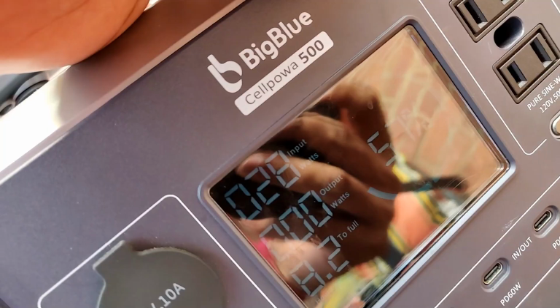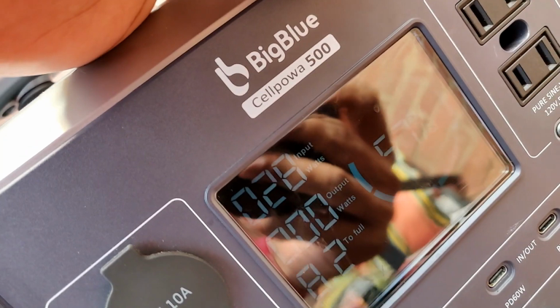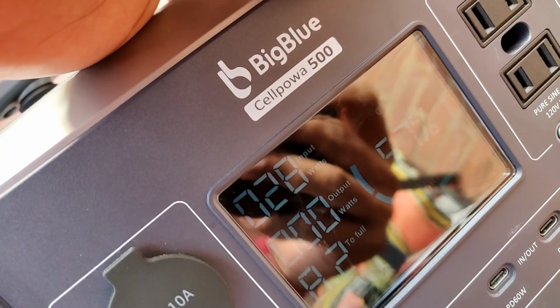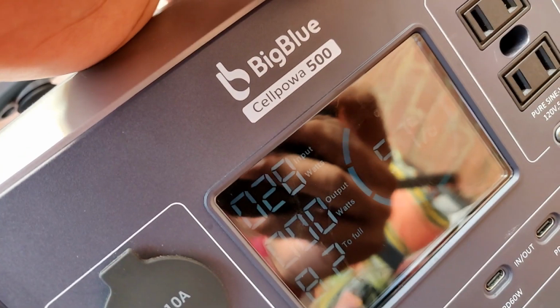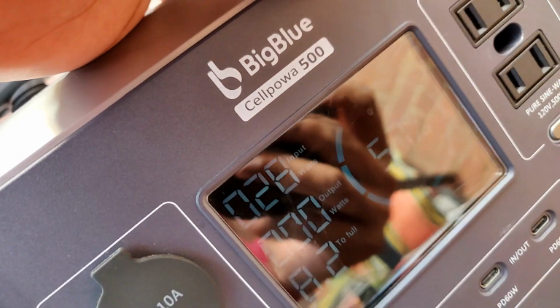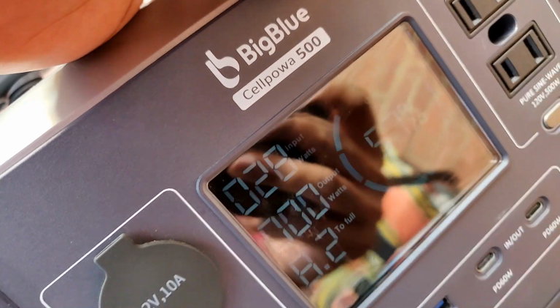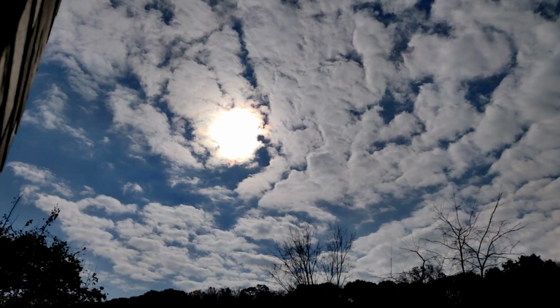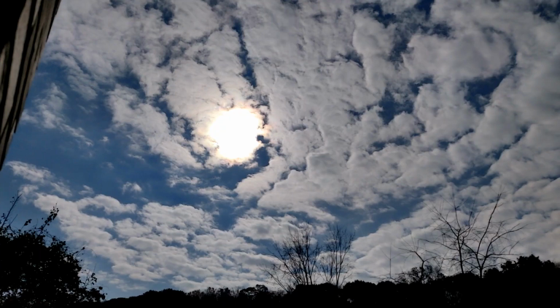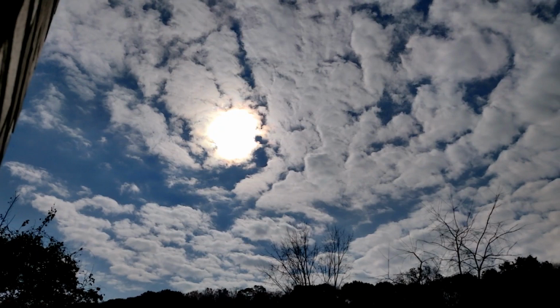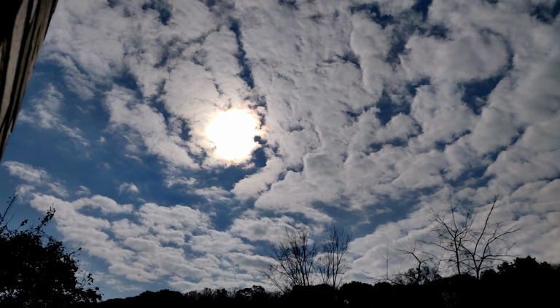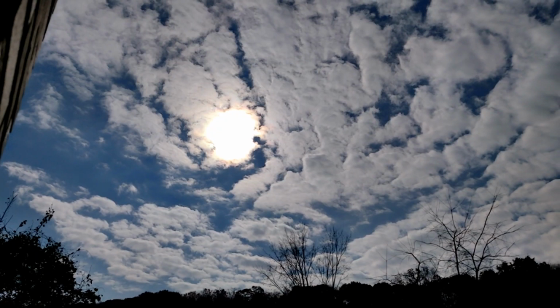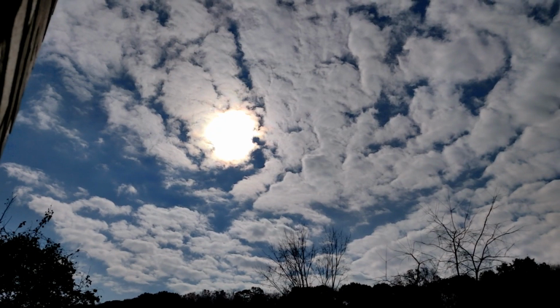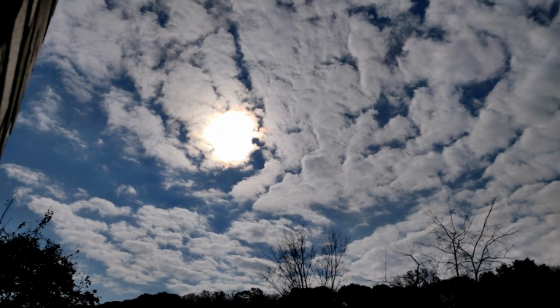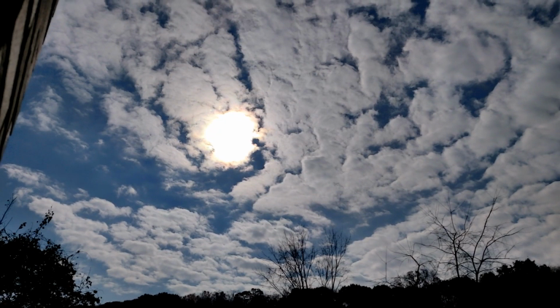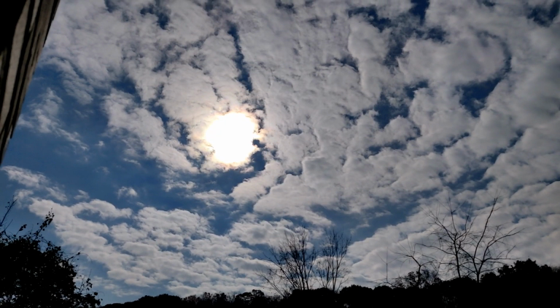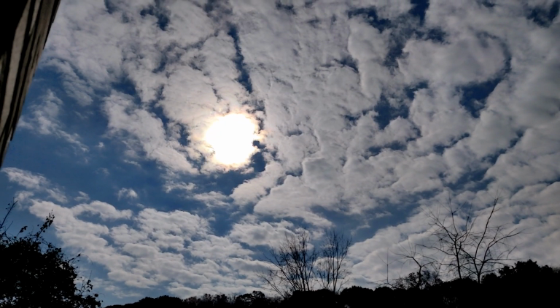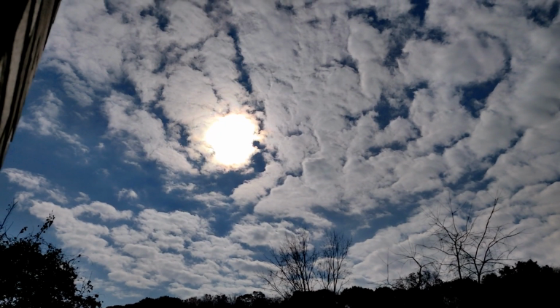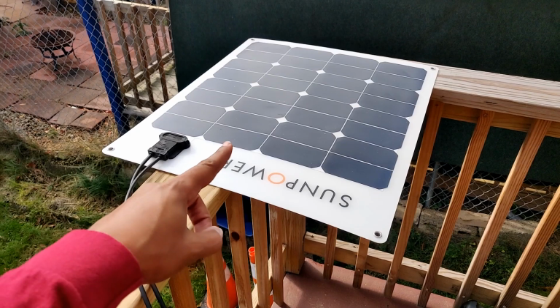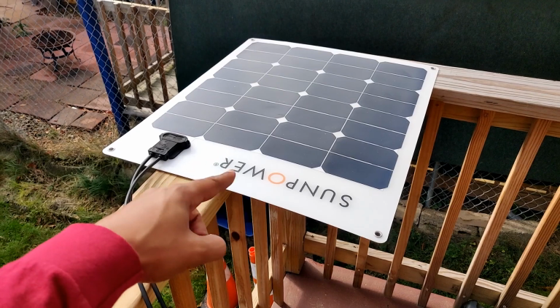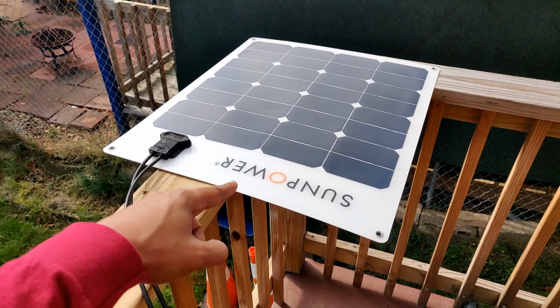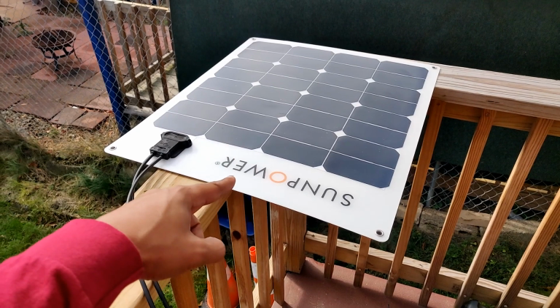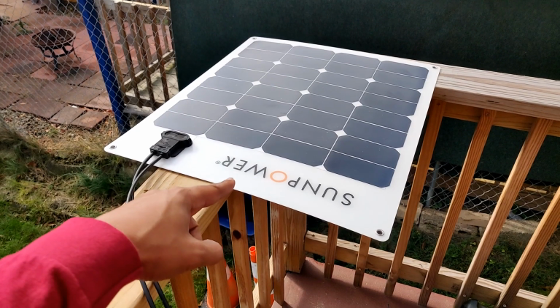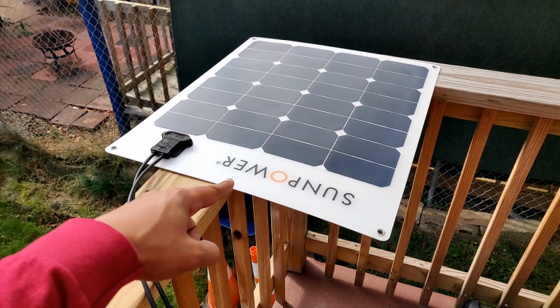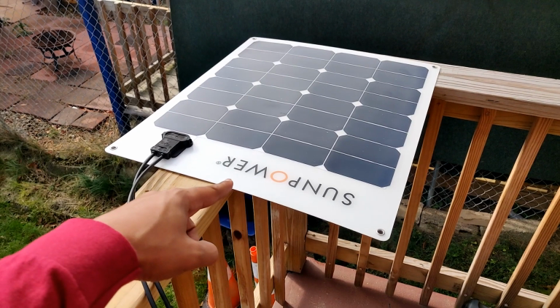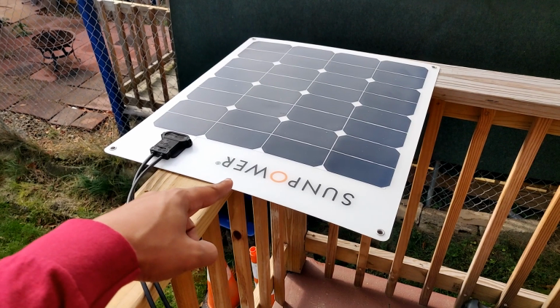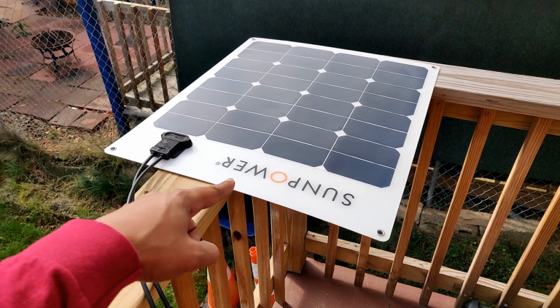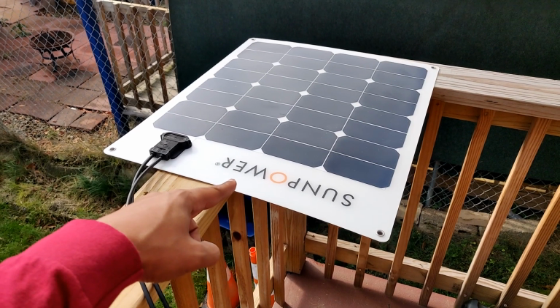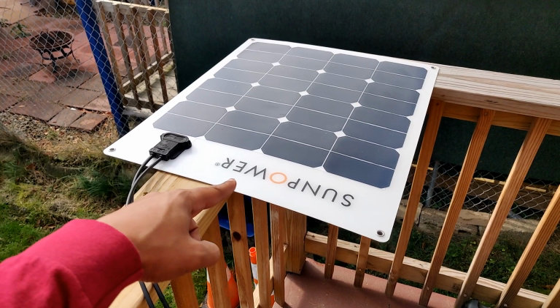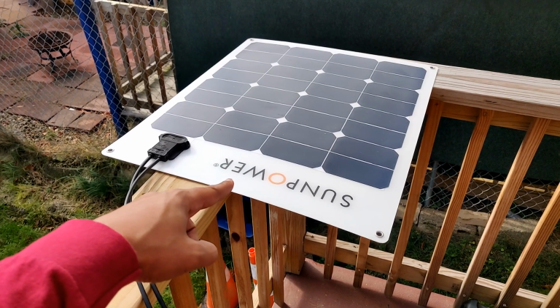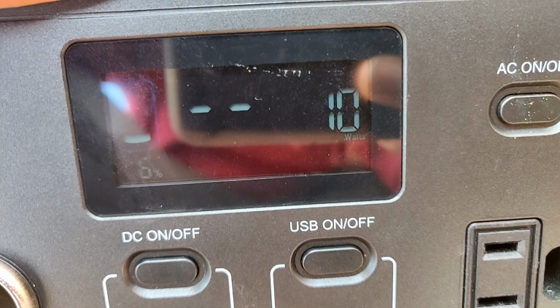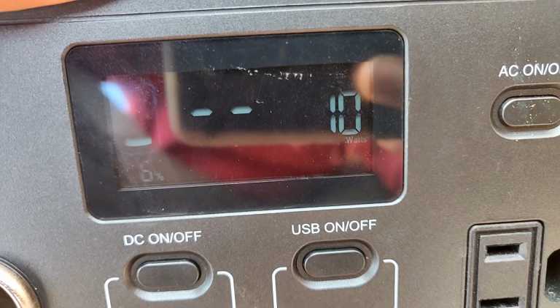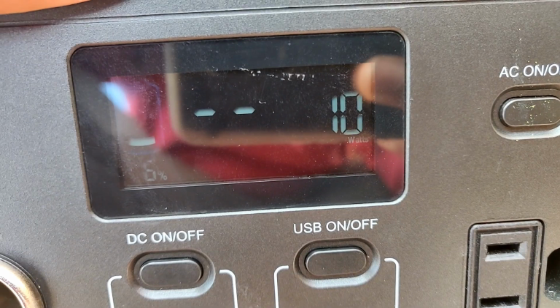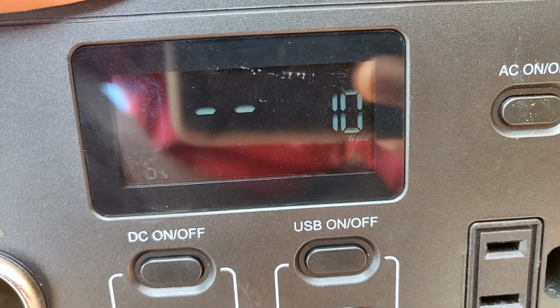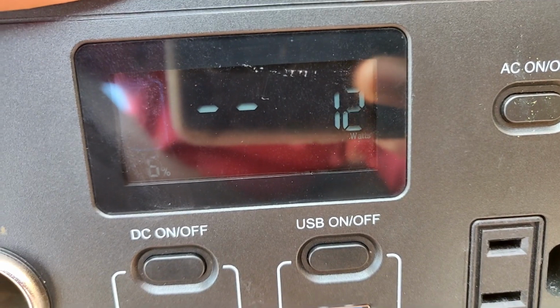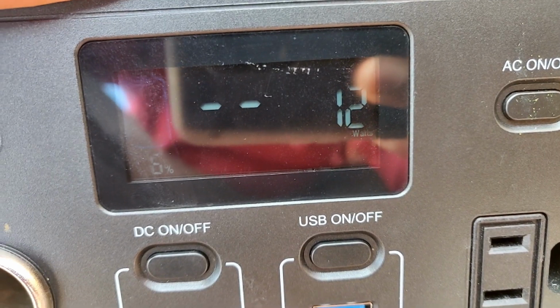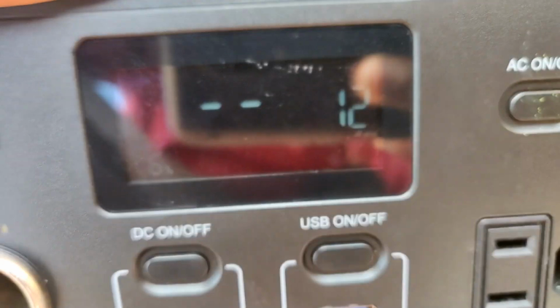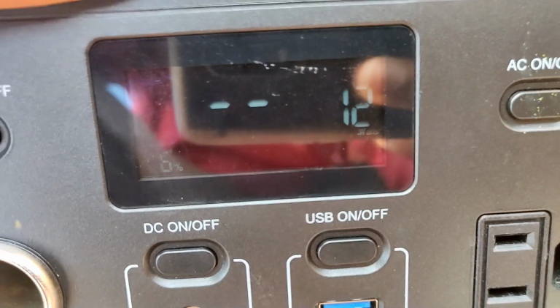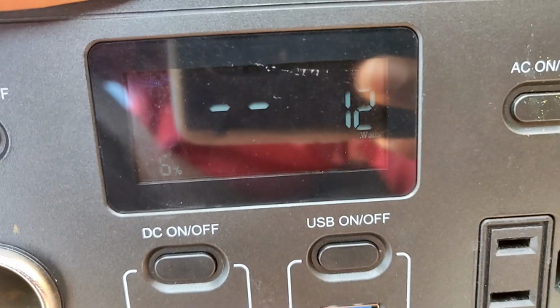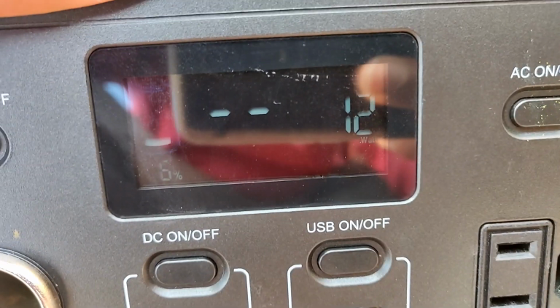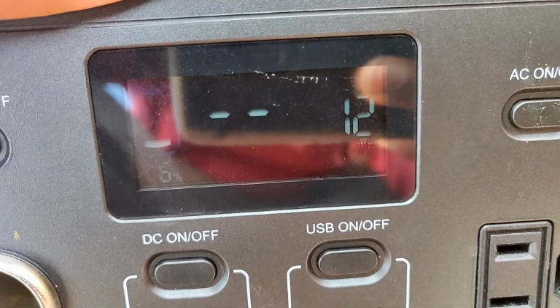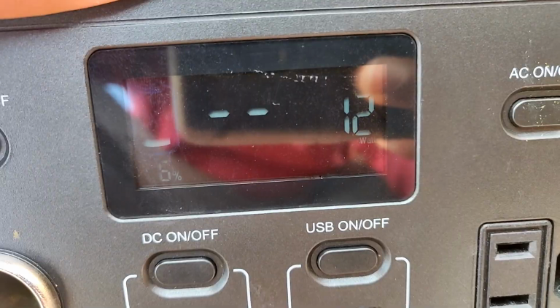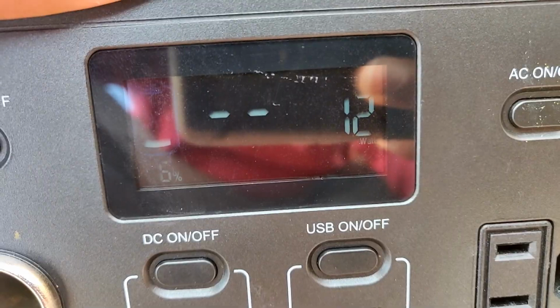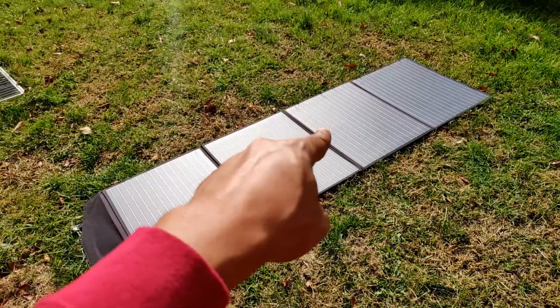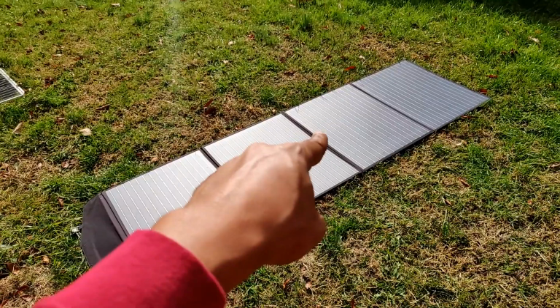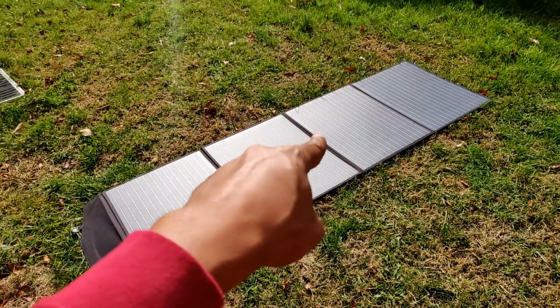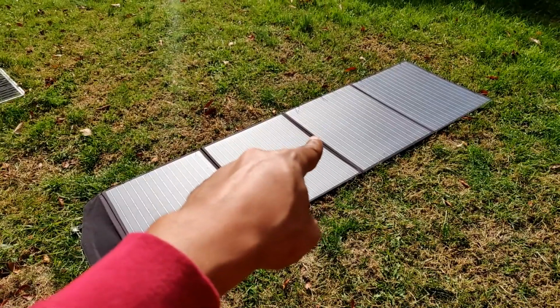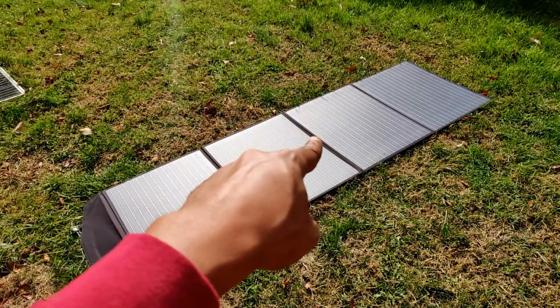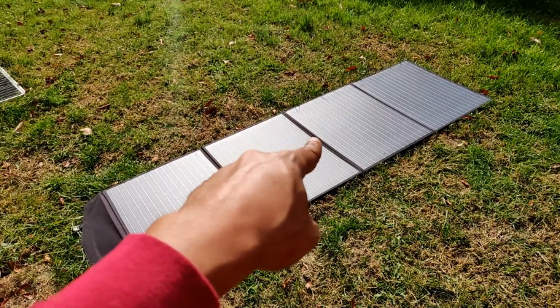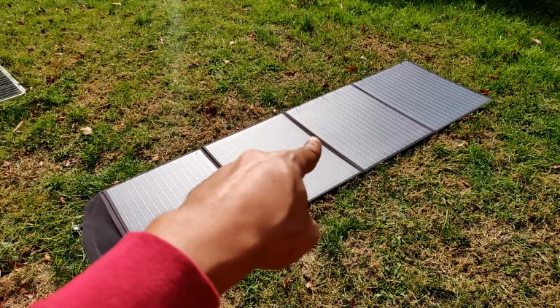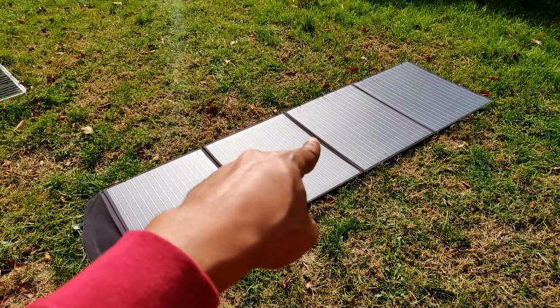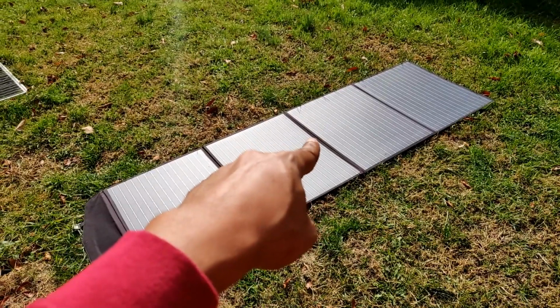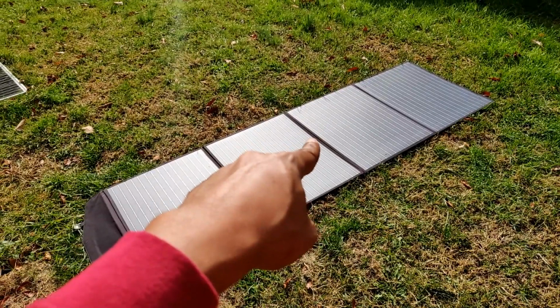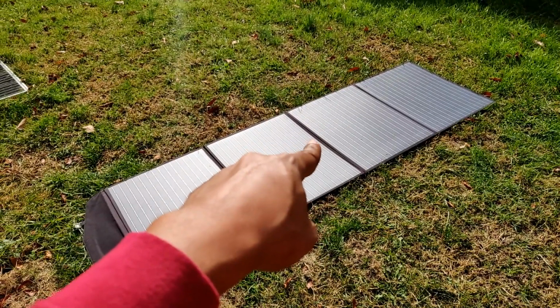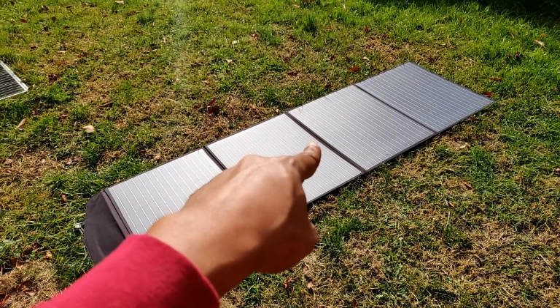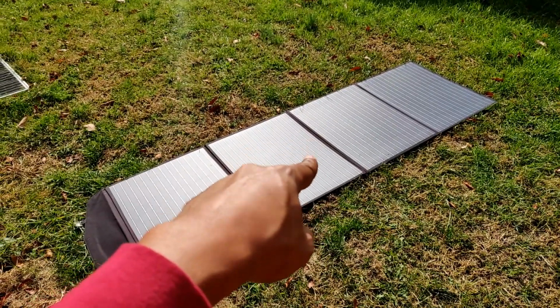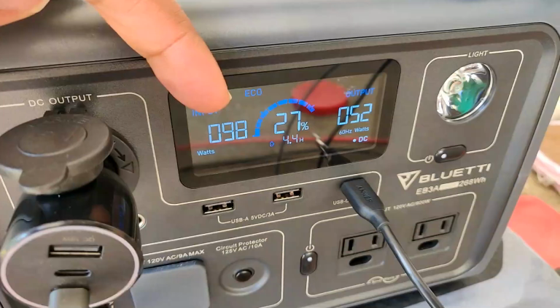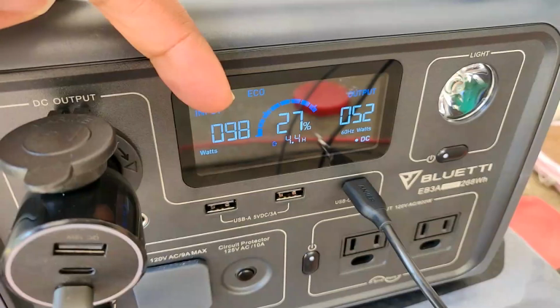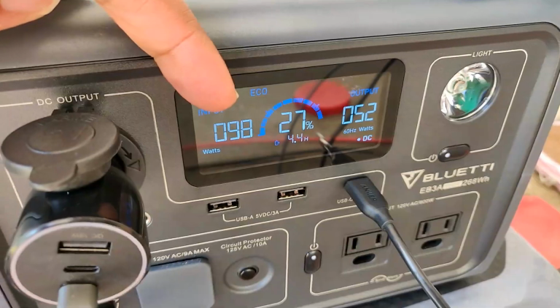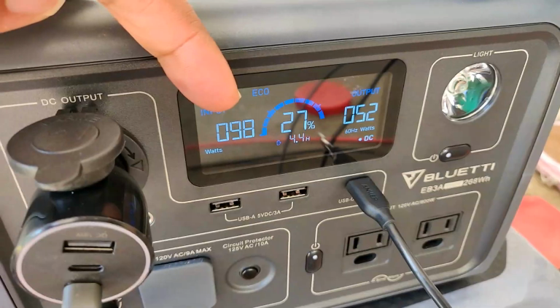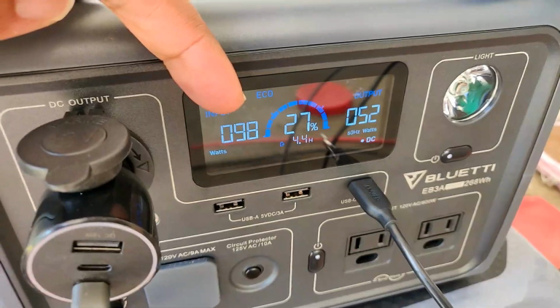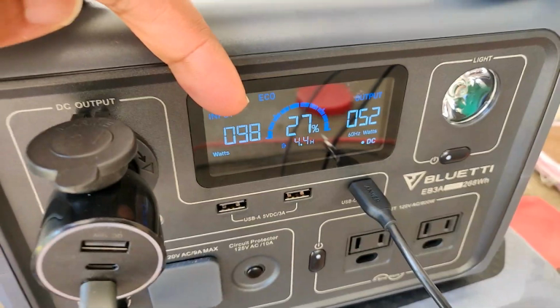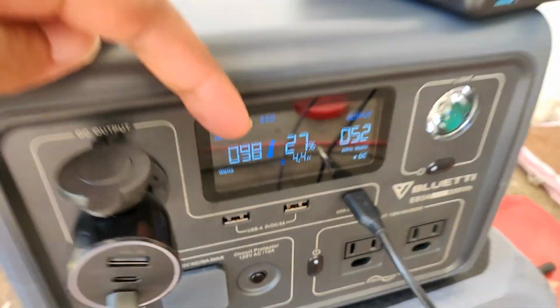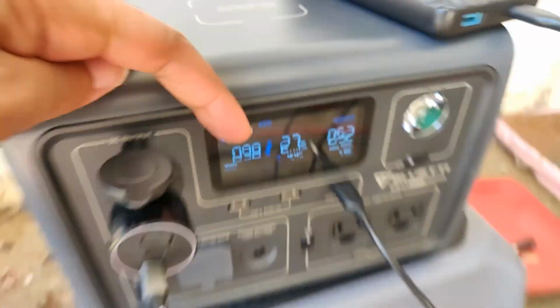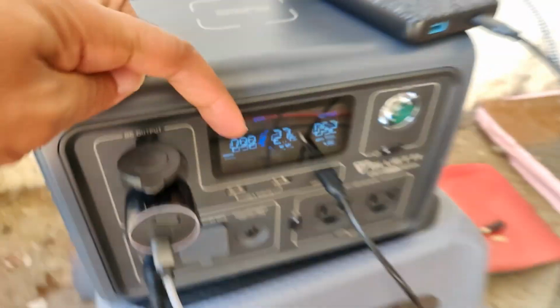28 watts in current sun conditions. Sun Power 50 watt: 10 to 12 watts. All Powers 200 watt: 98 watts.